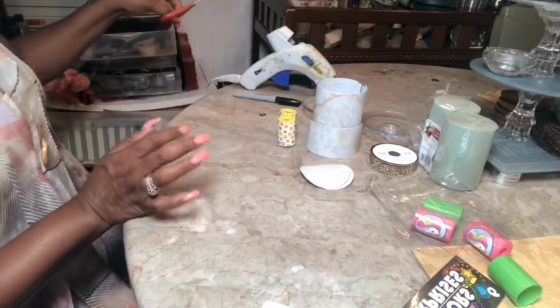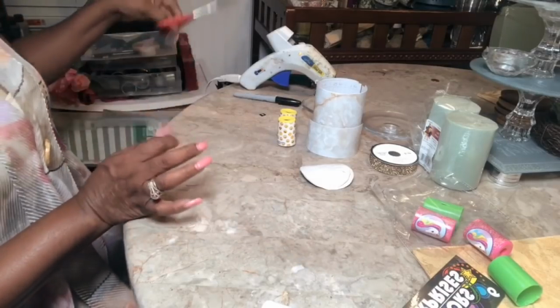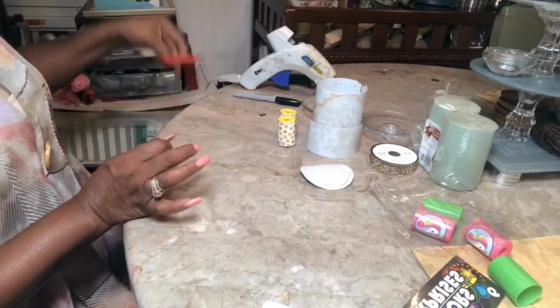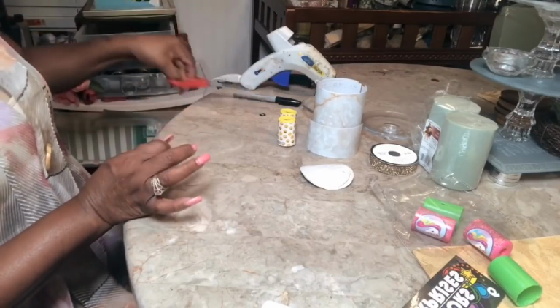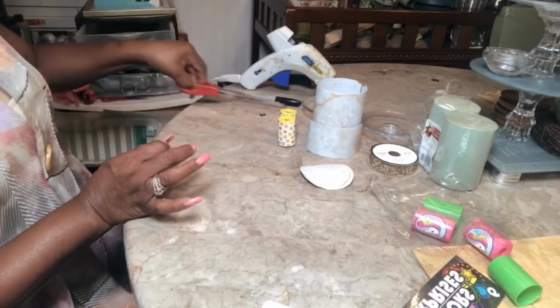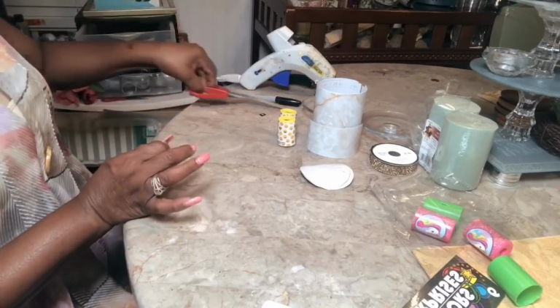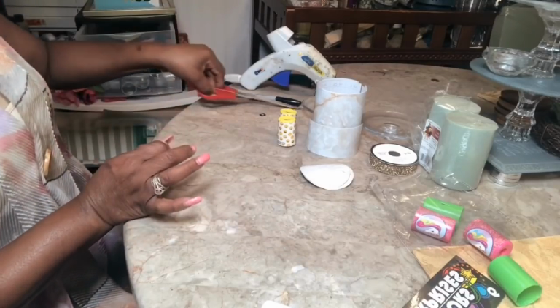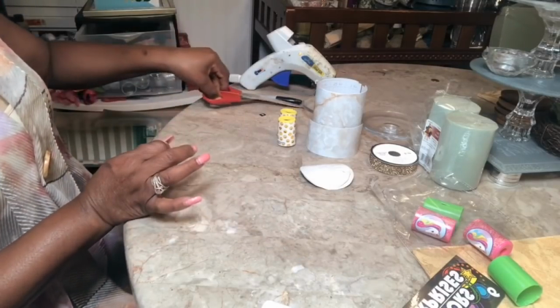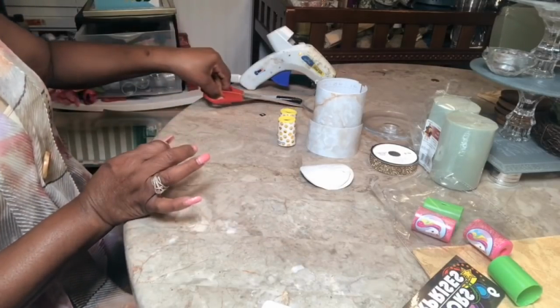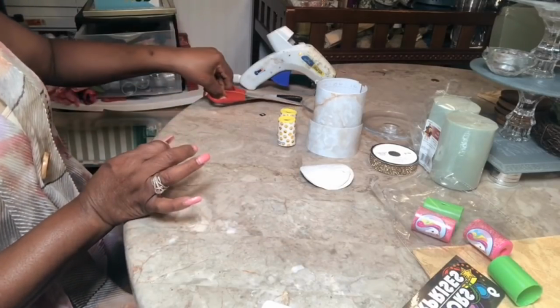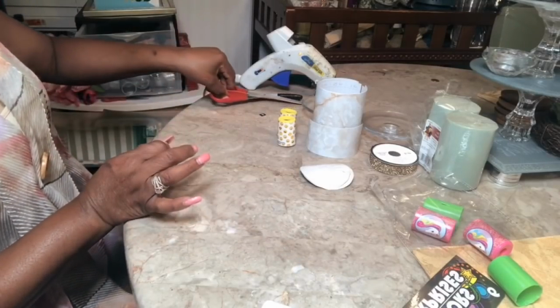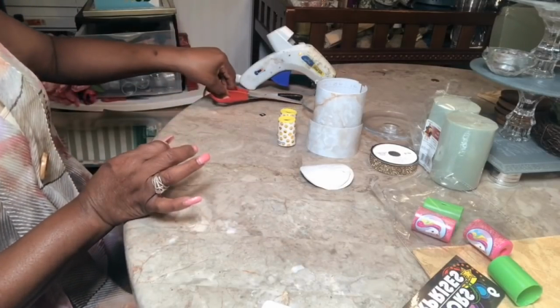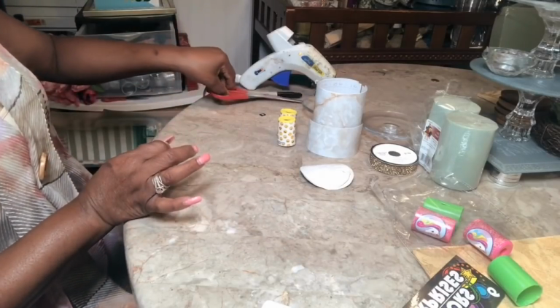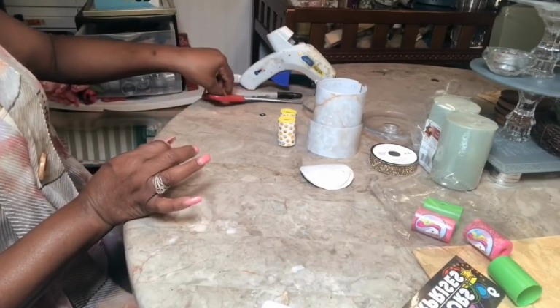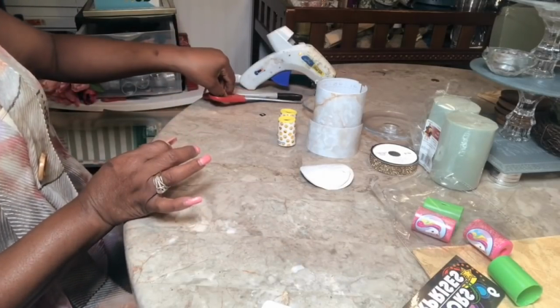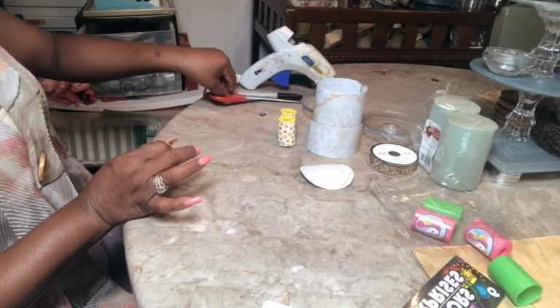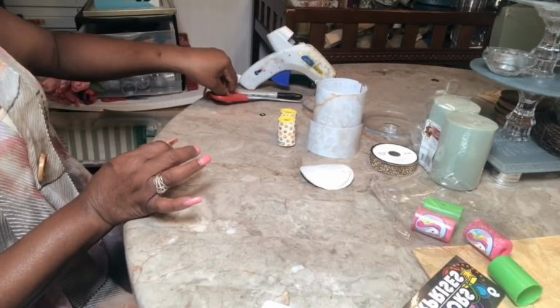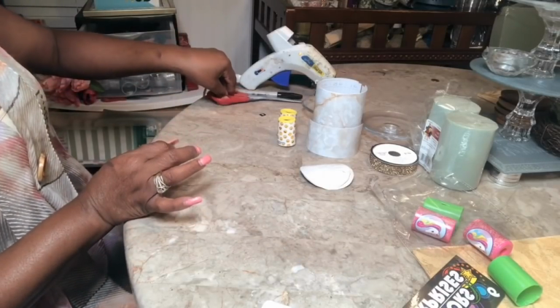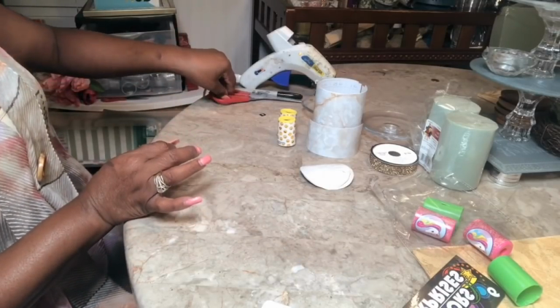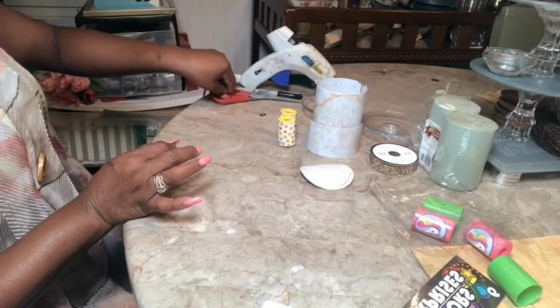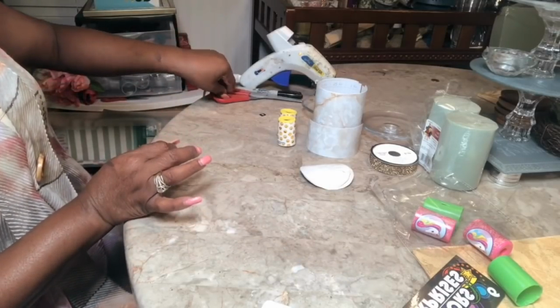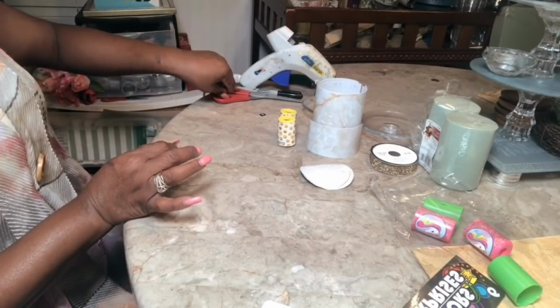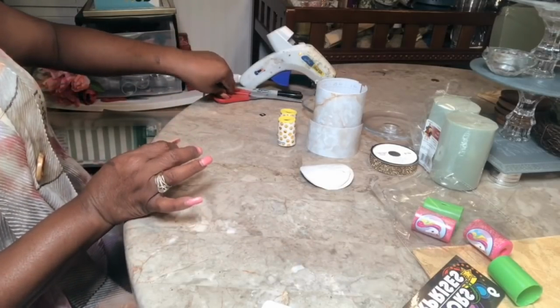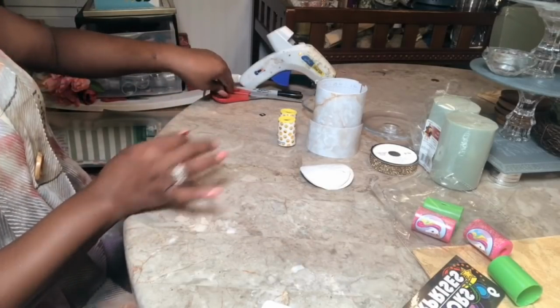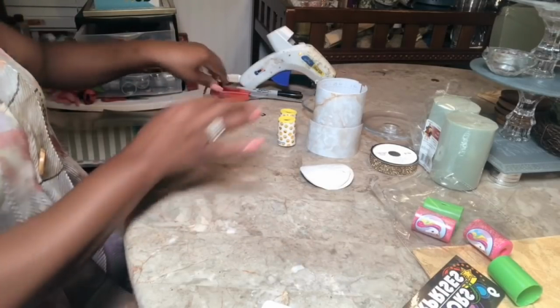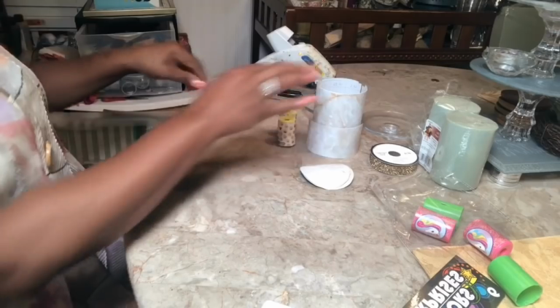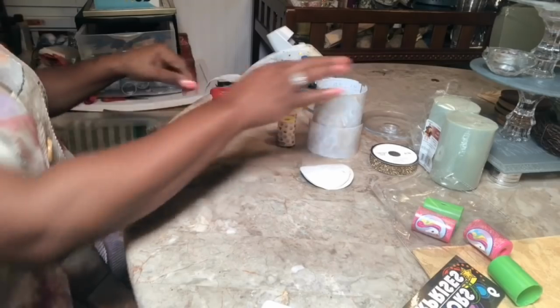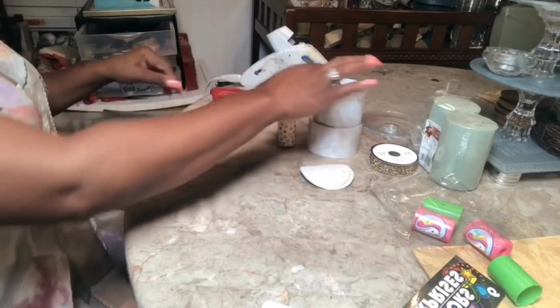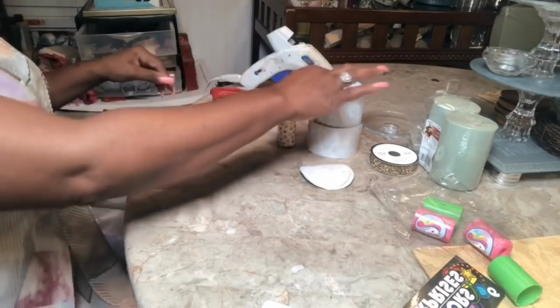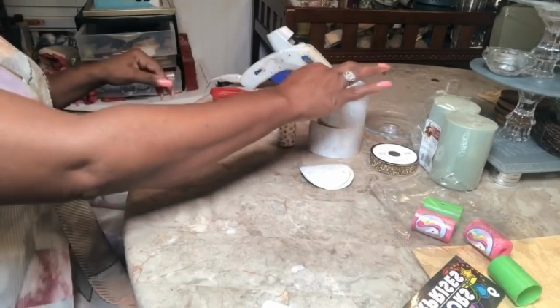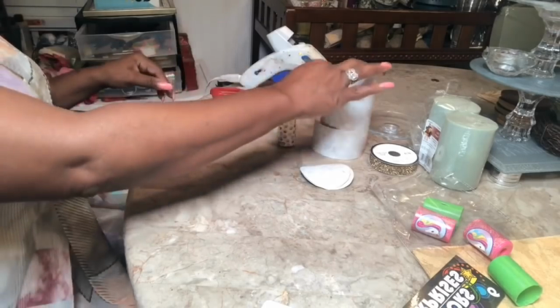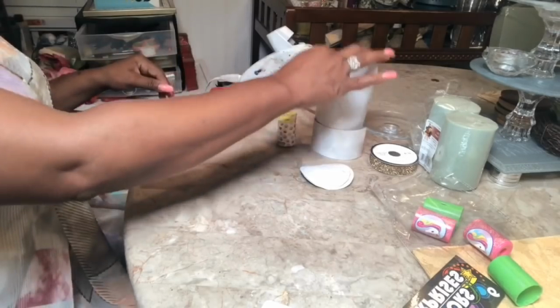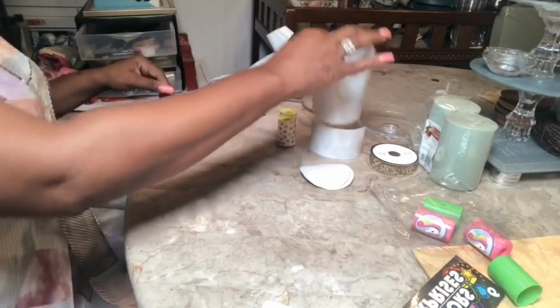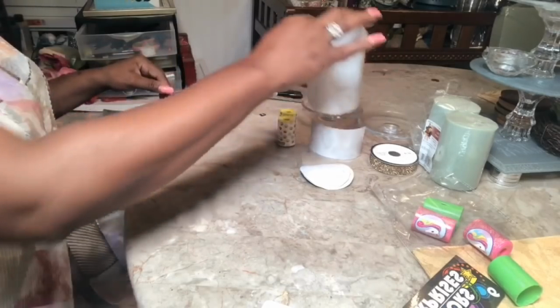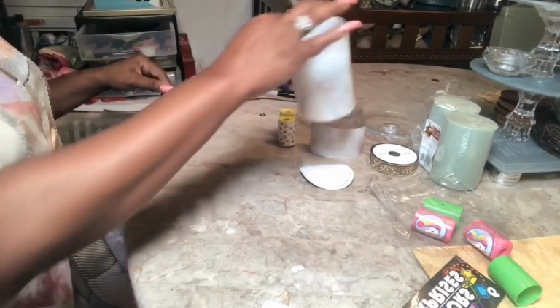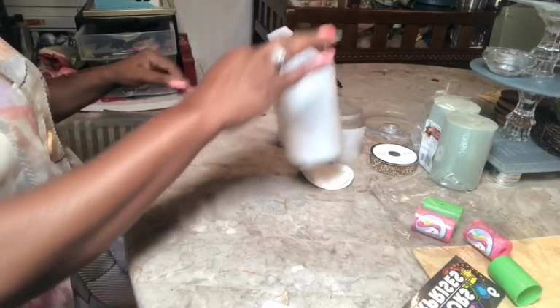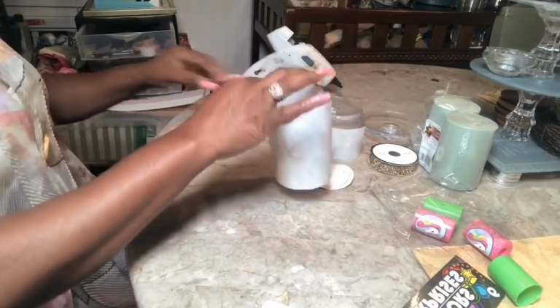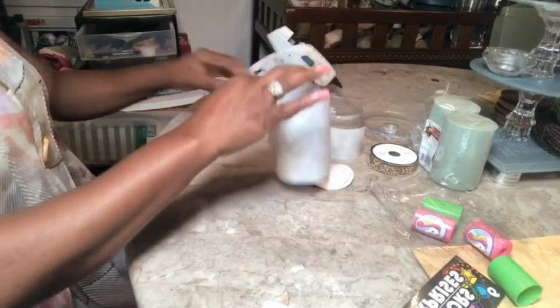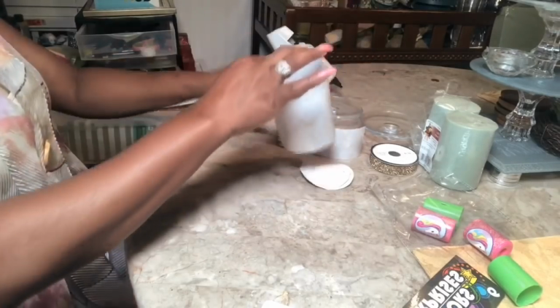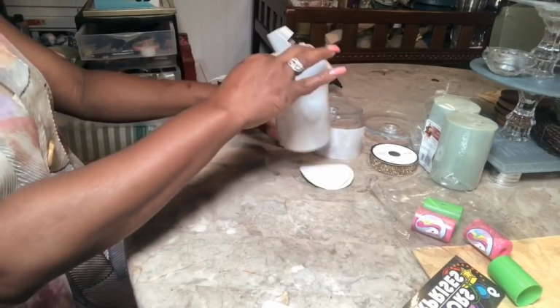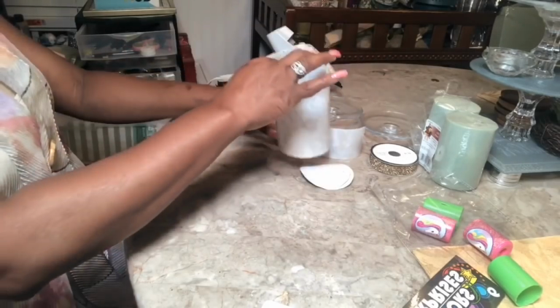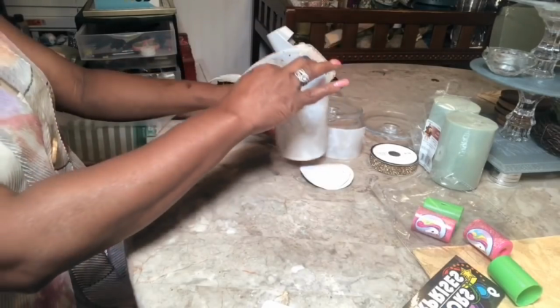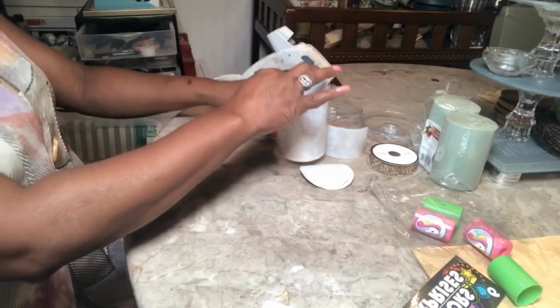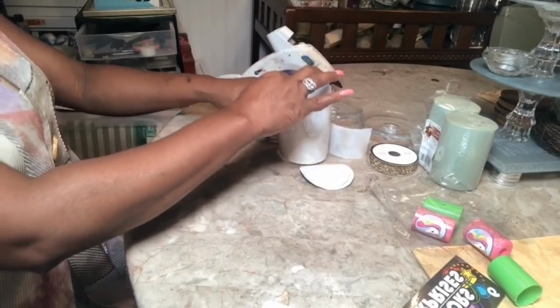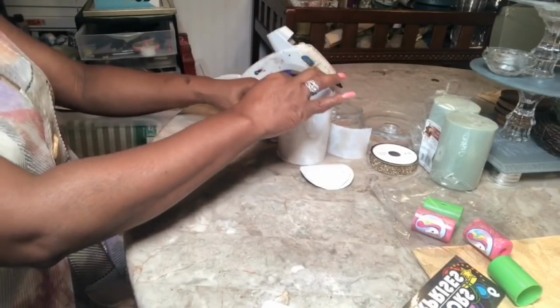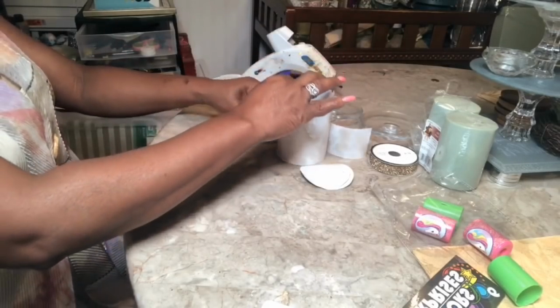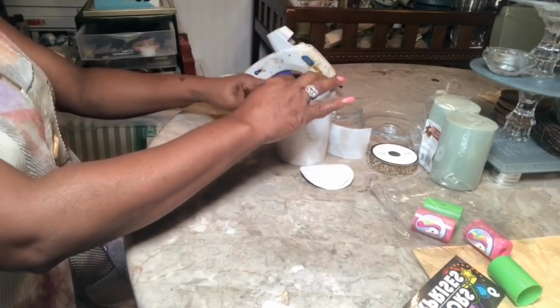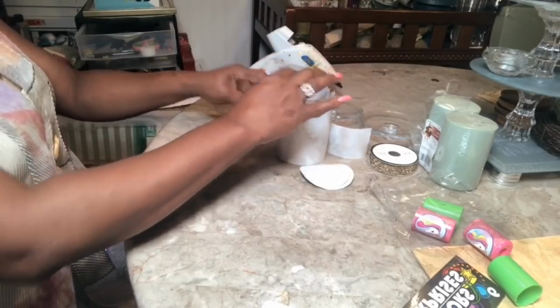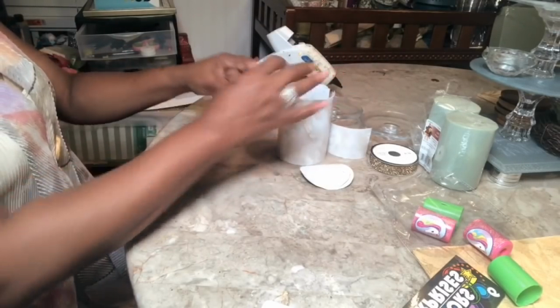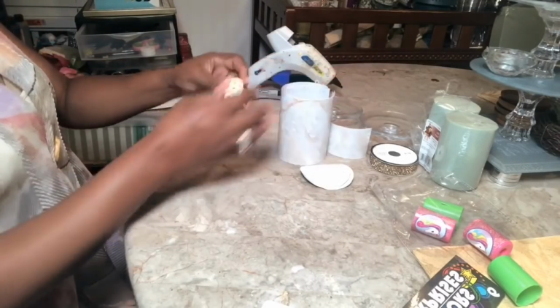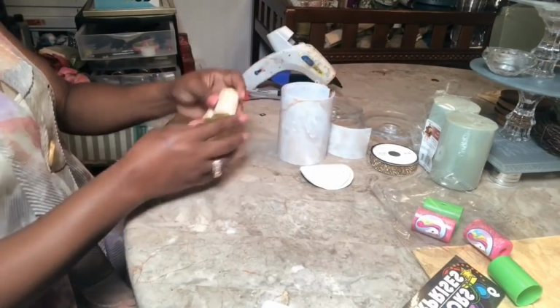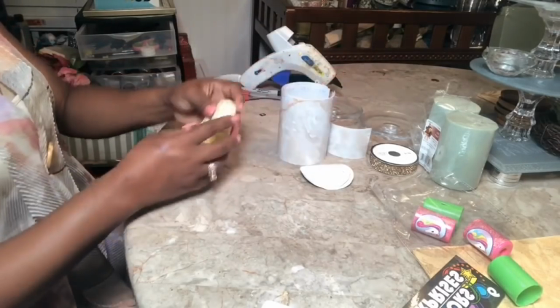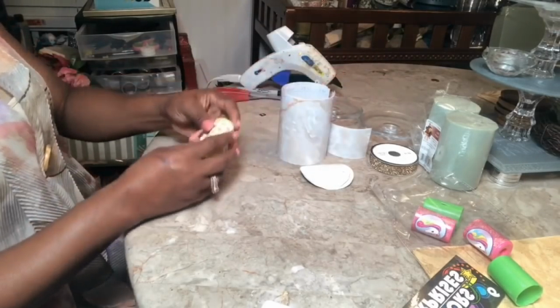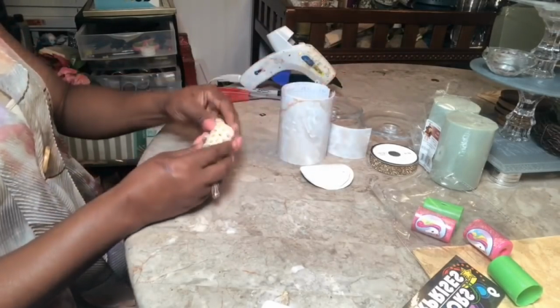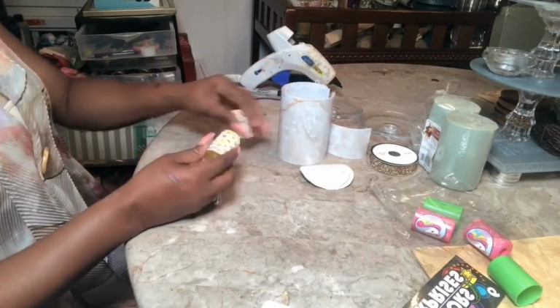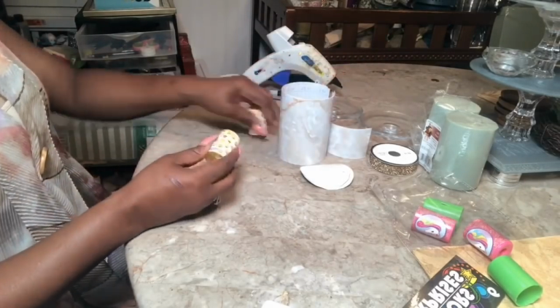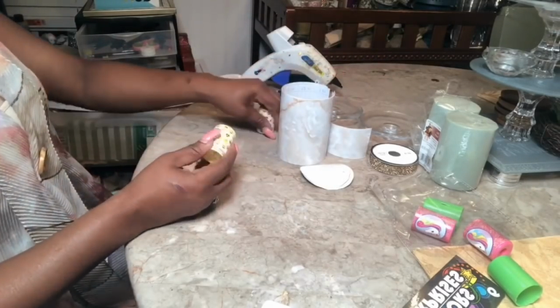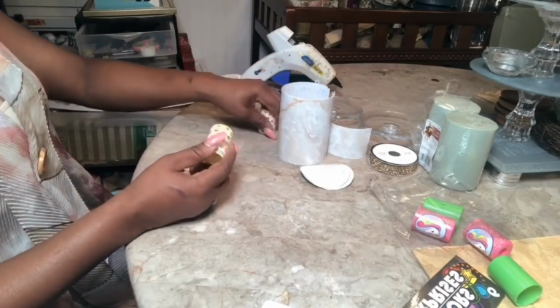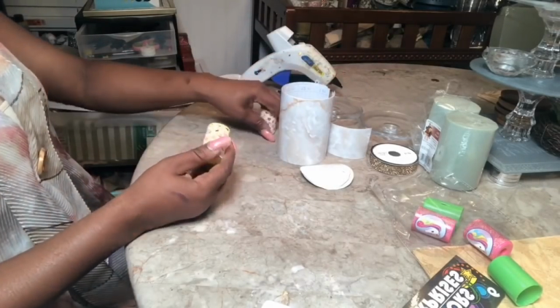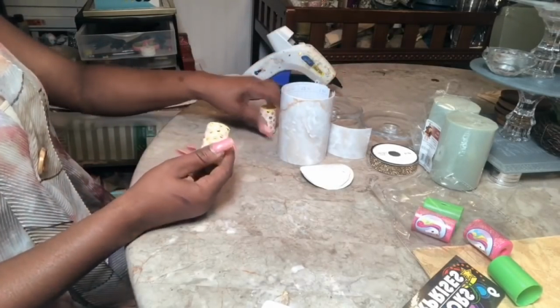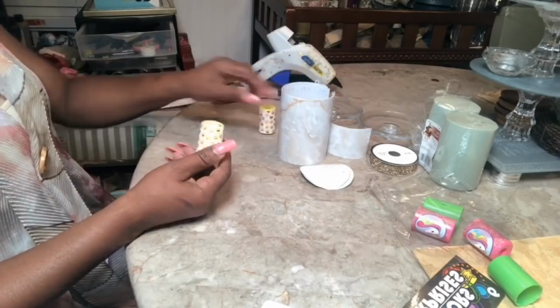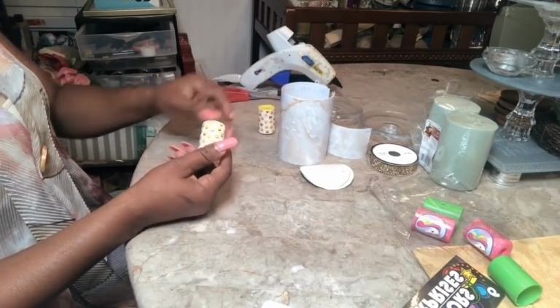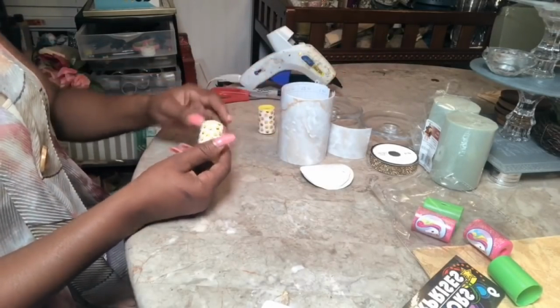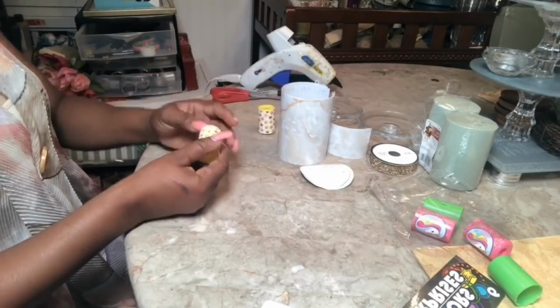Let's get the scissors out of the way and begin by separating the pieces.